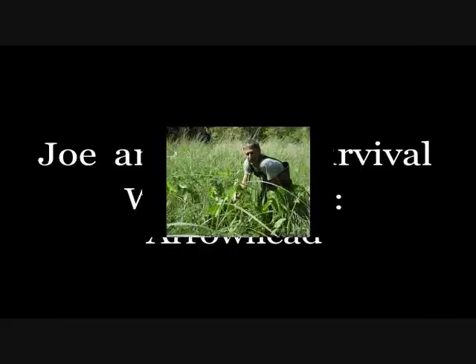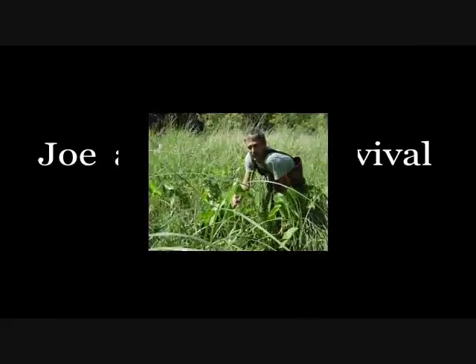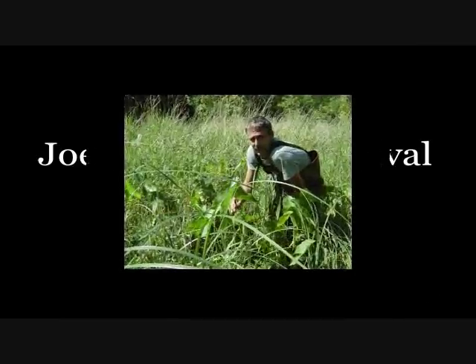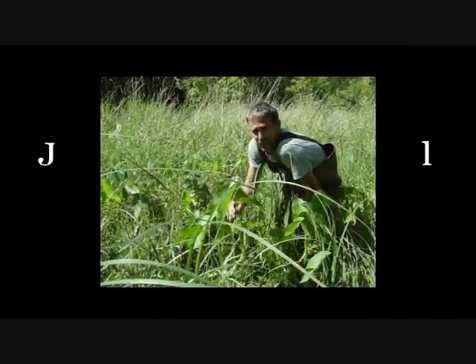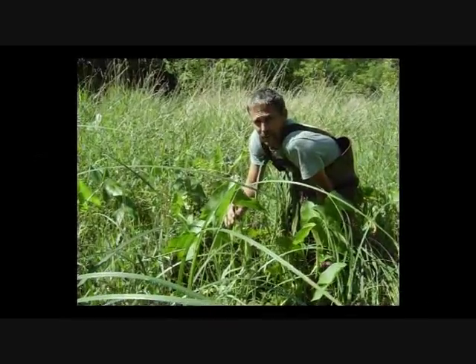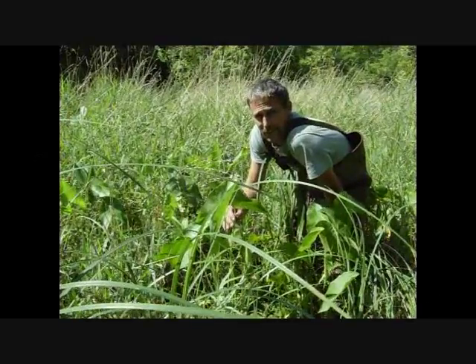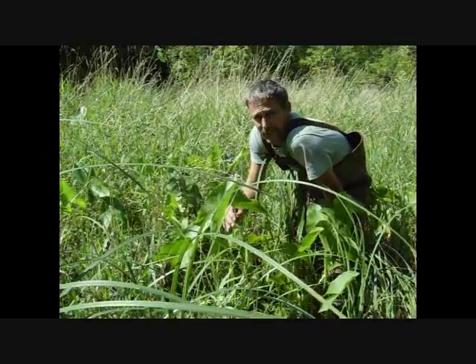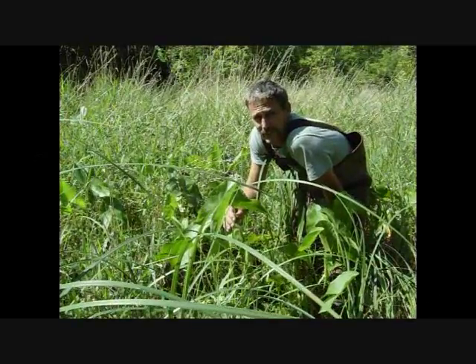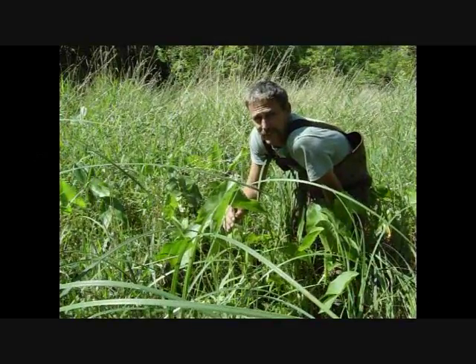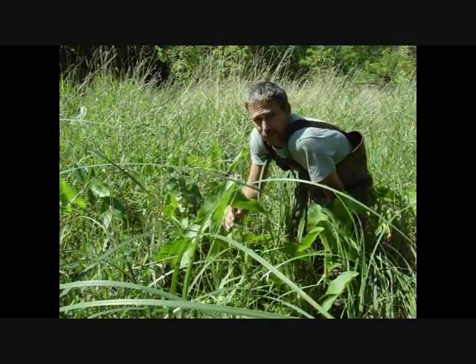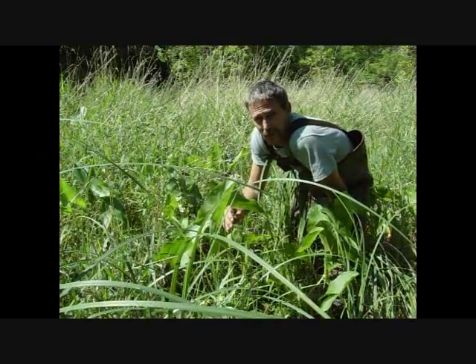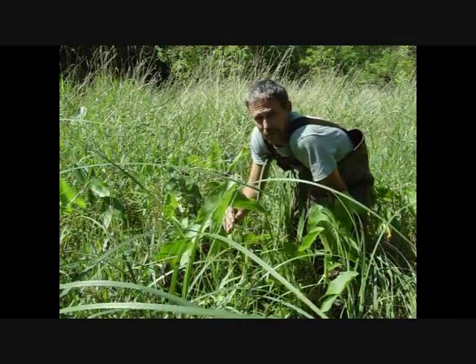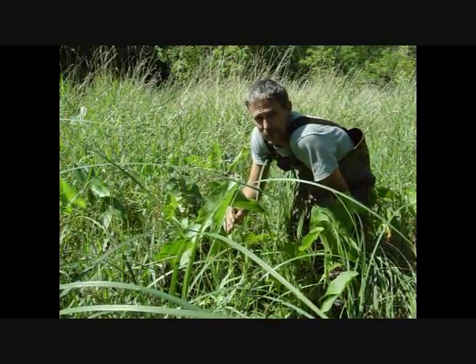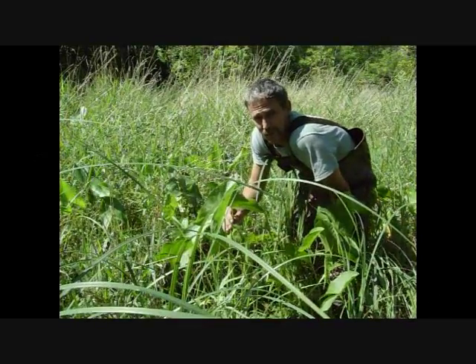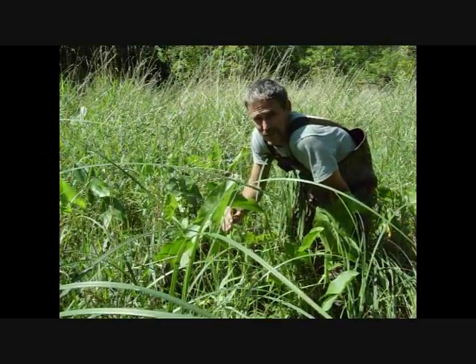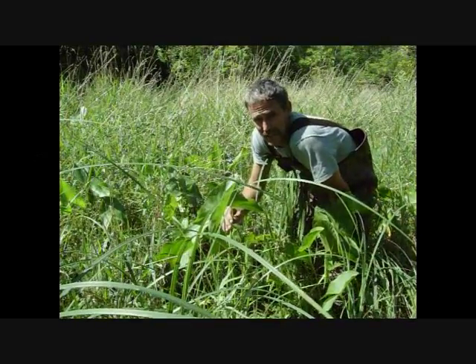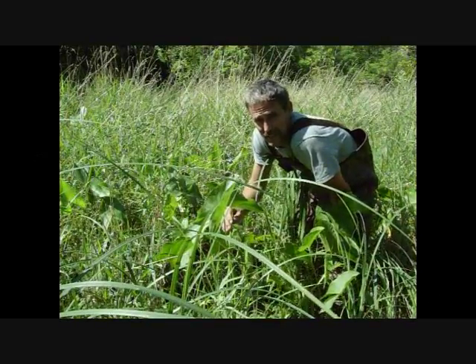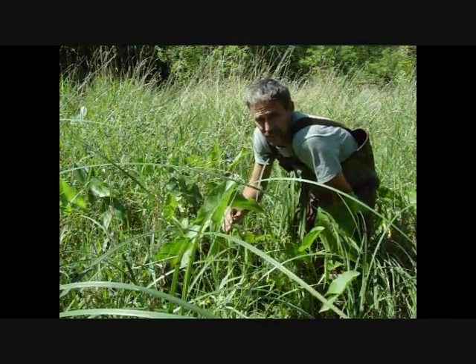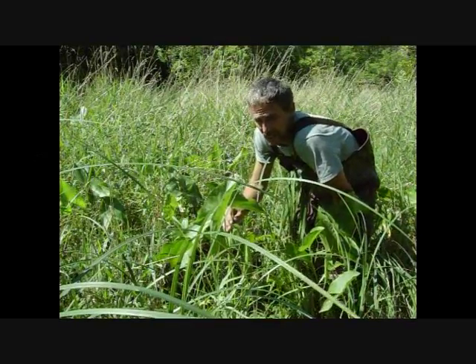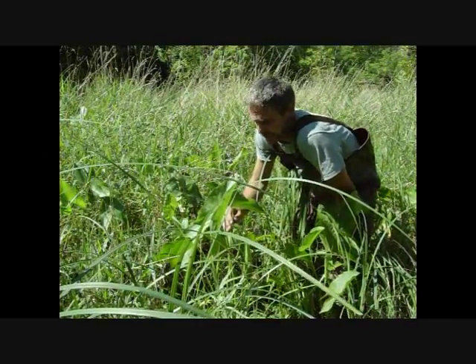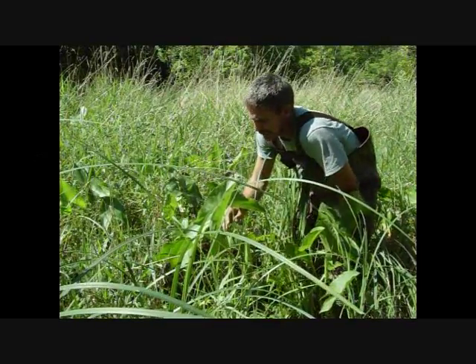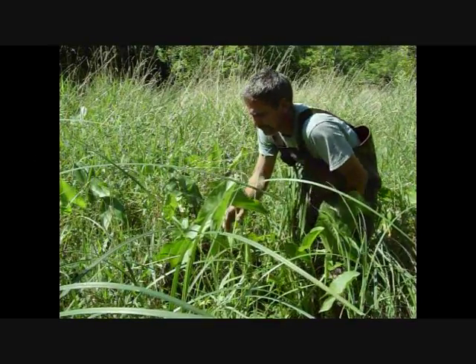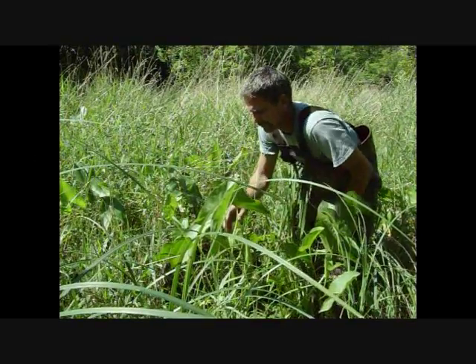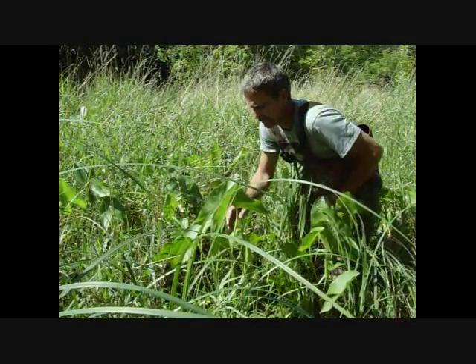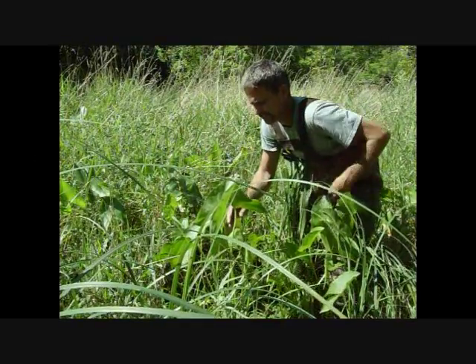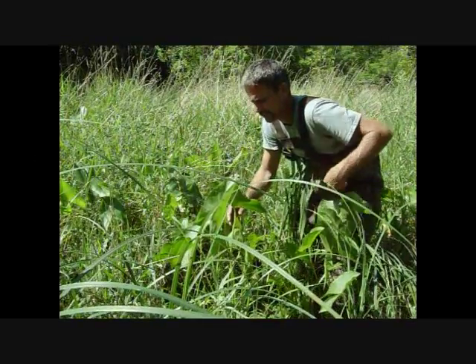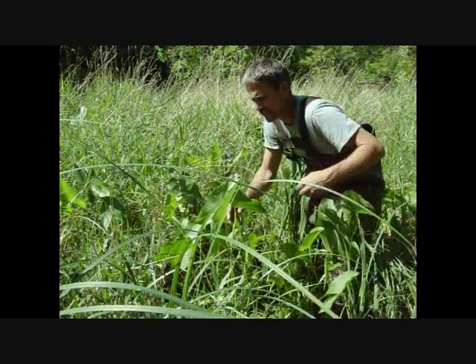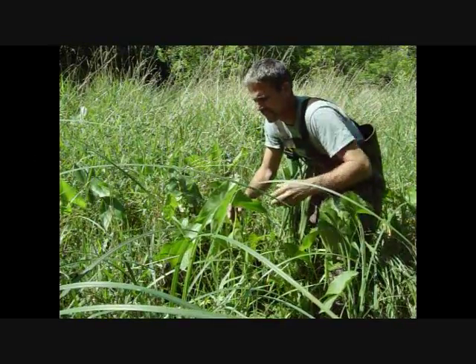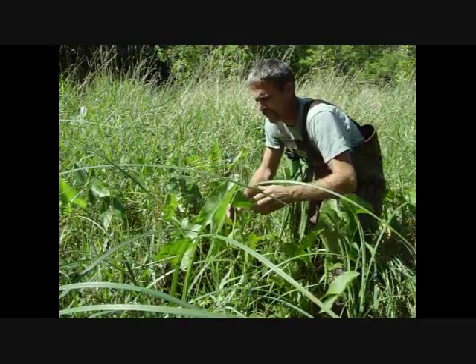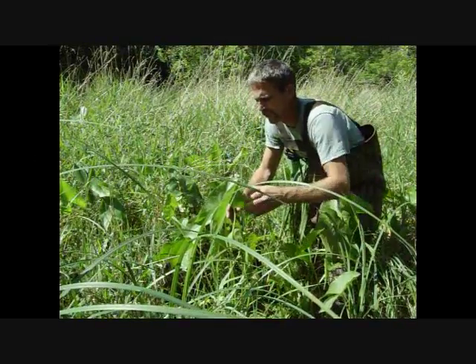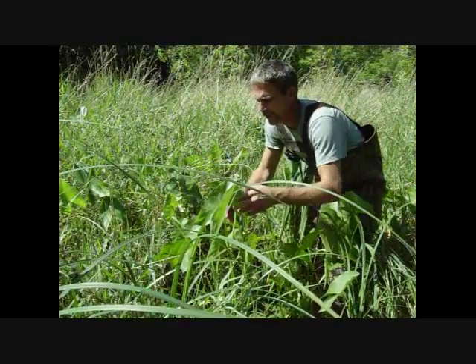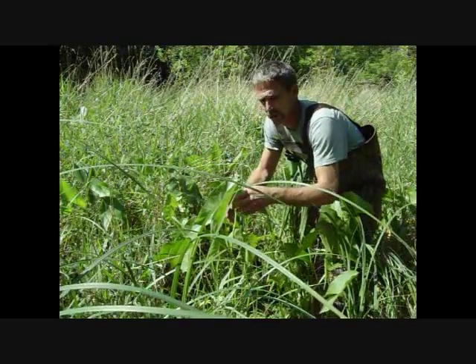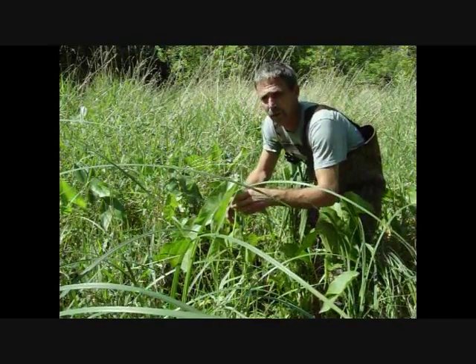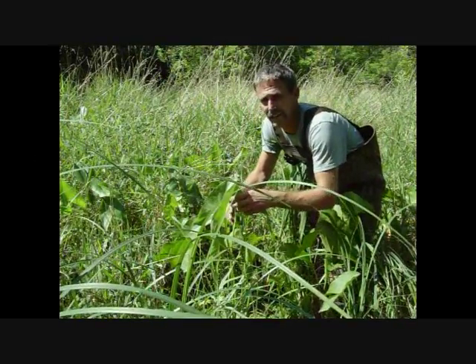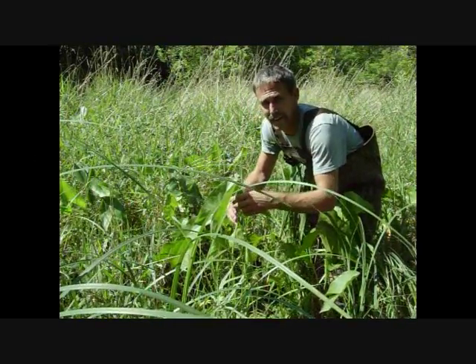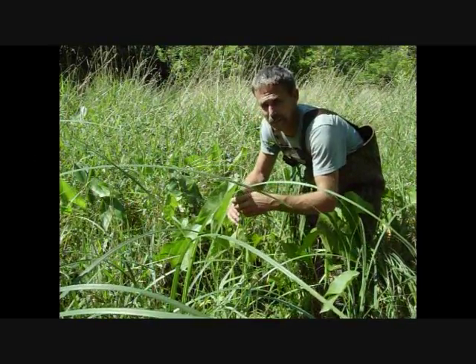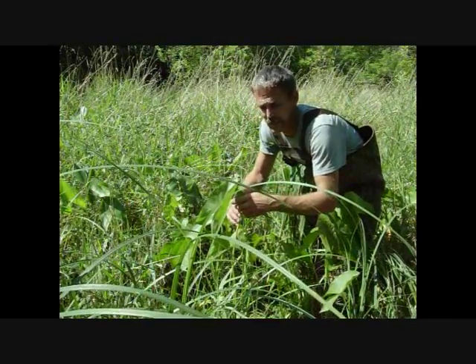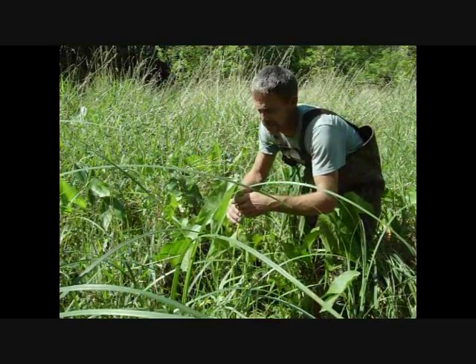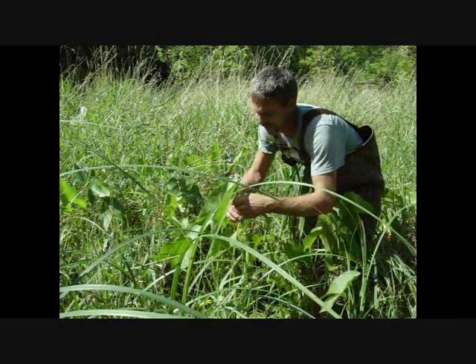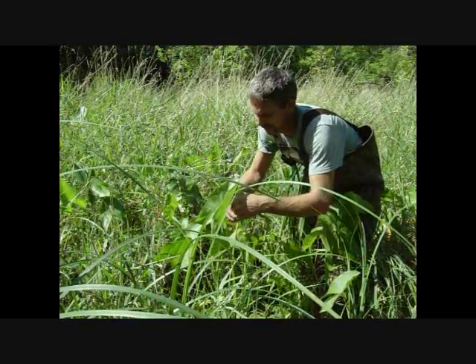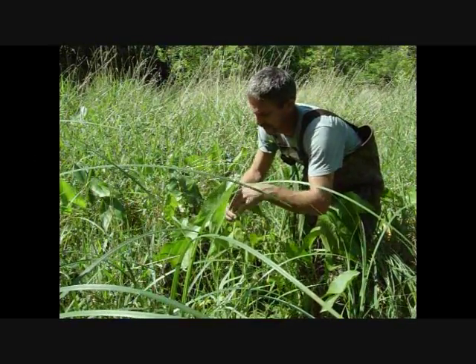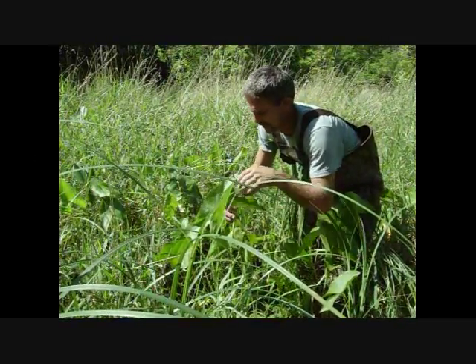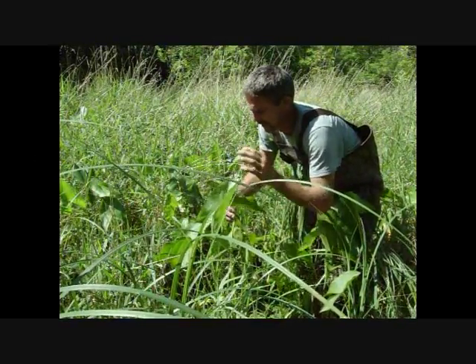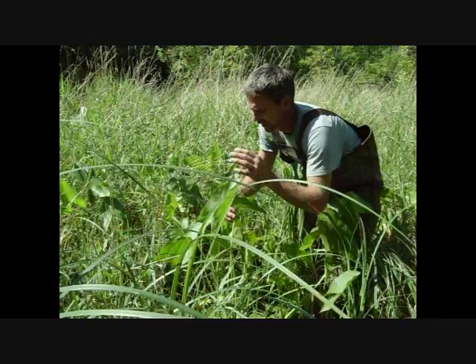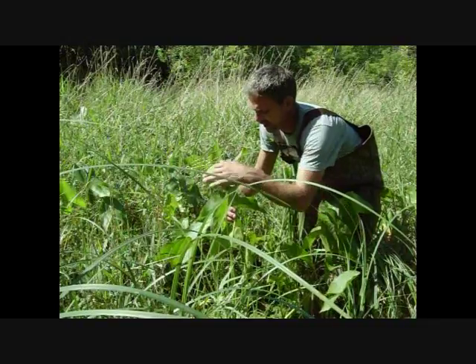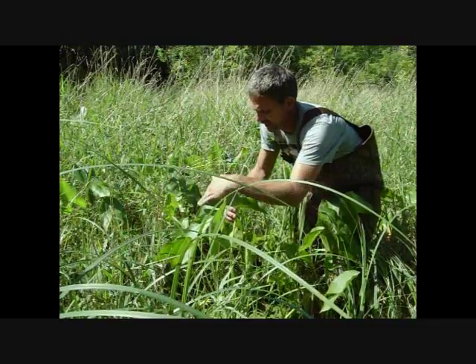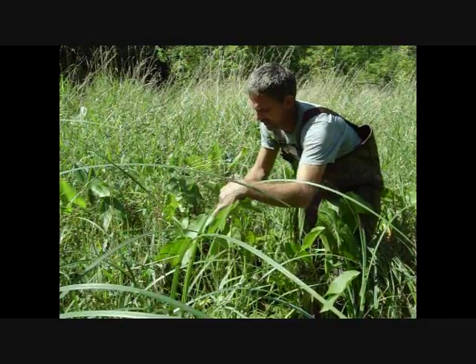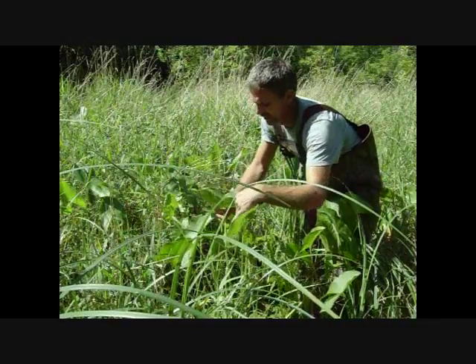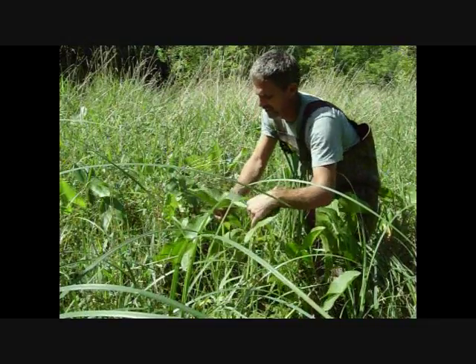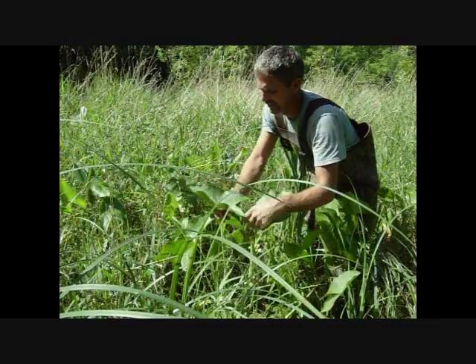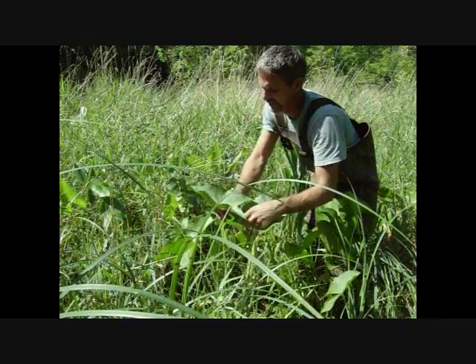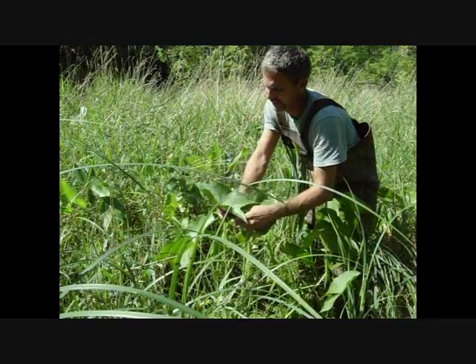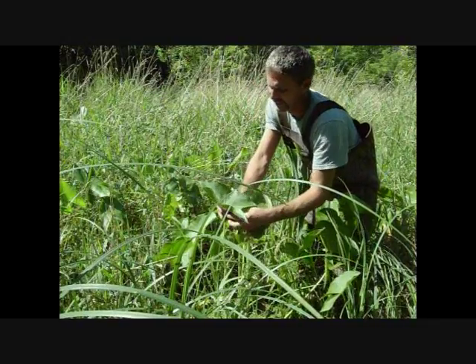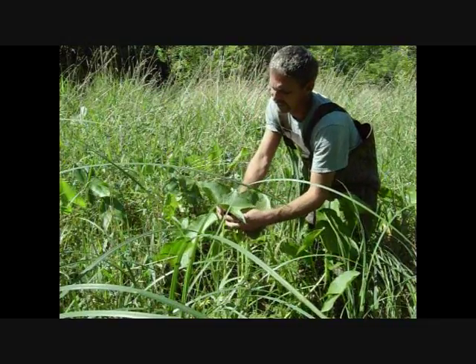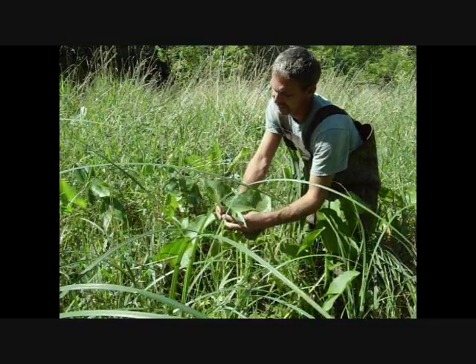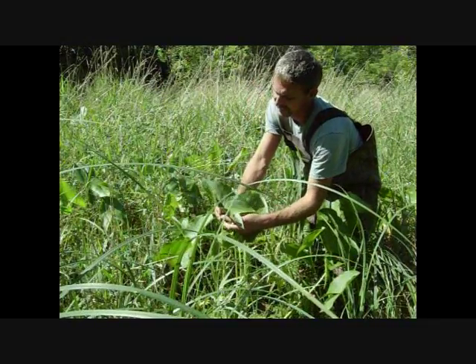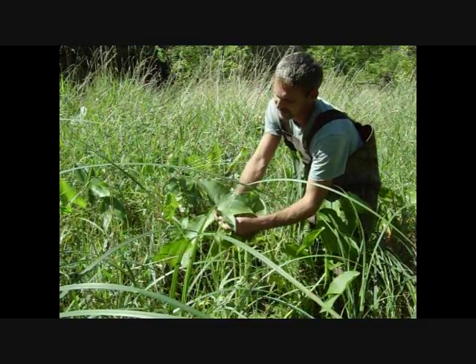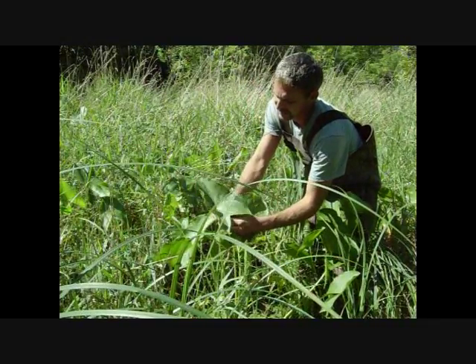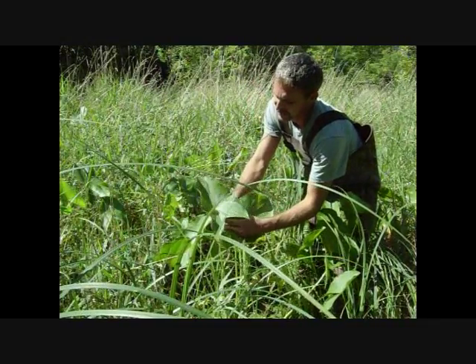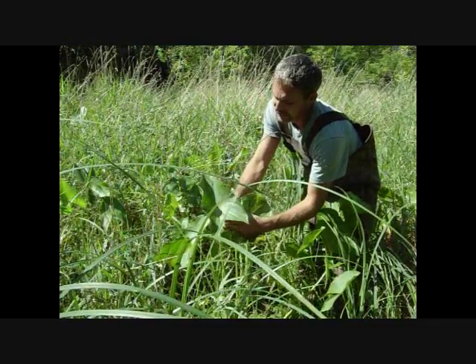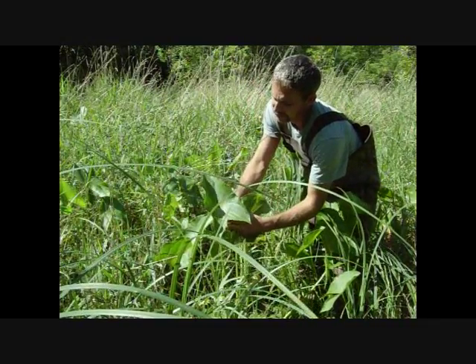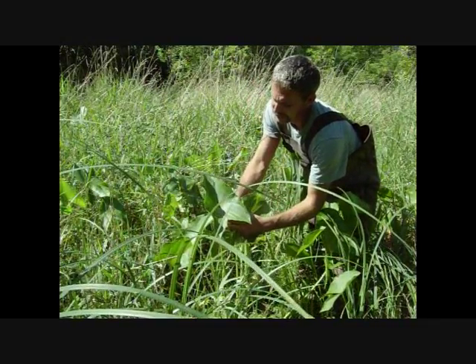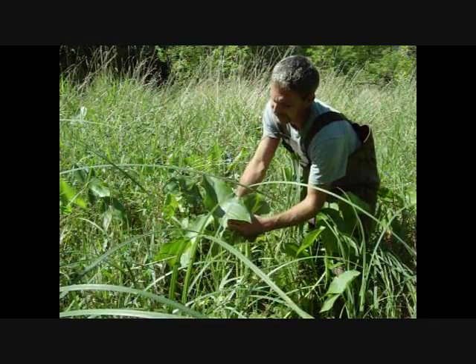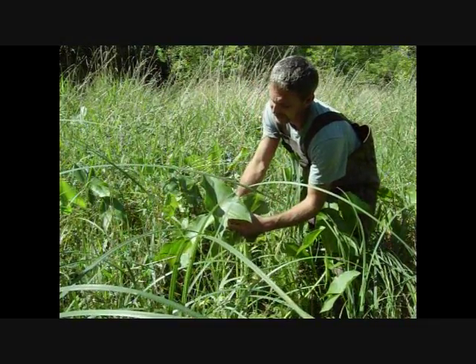Hello everyone and welcome to Joe and Zach's Survival. Today we're going to do a wild edibles video on the arrowhead plant.